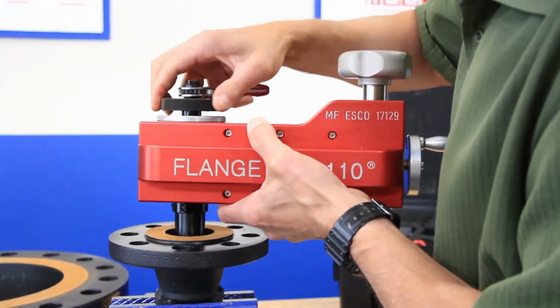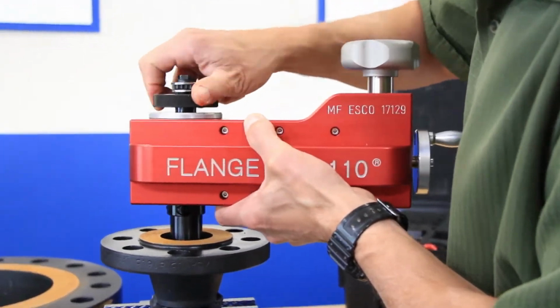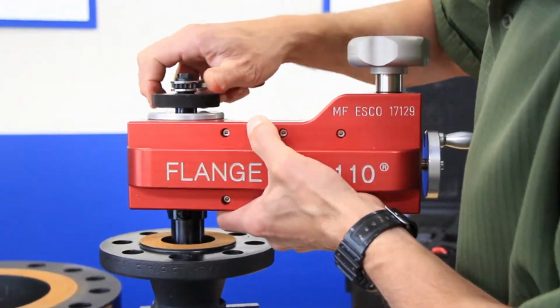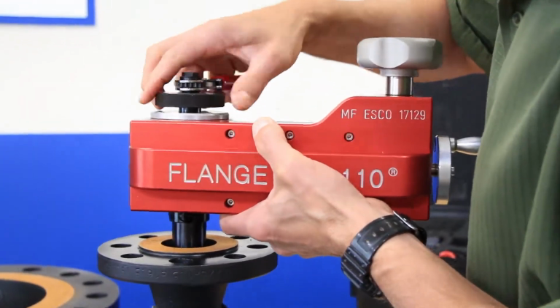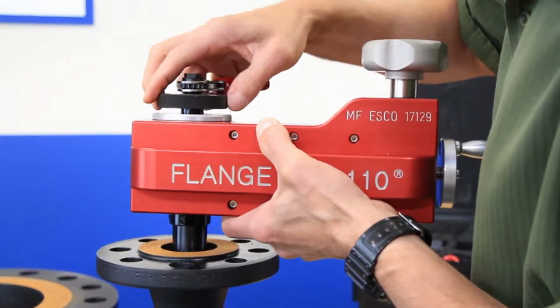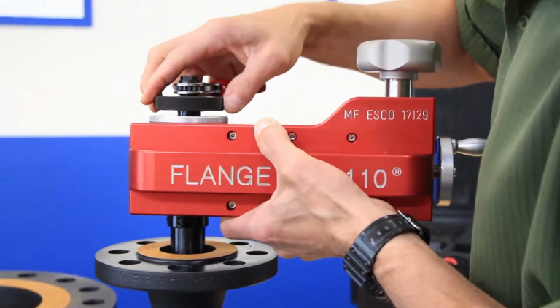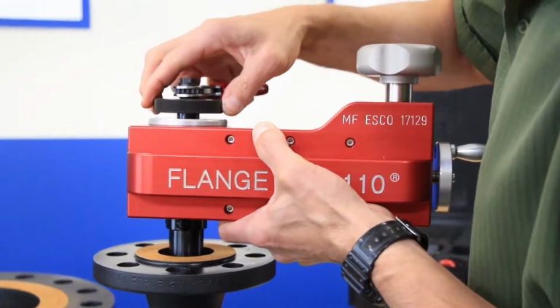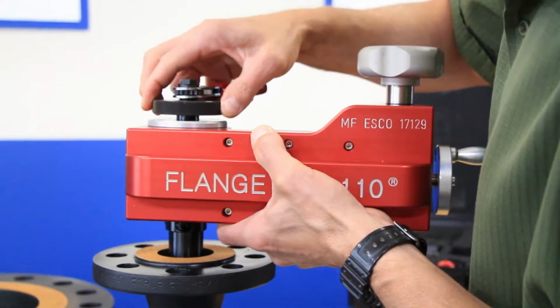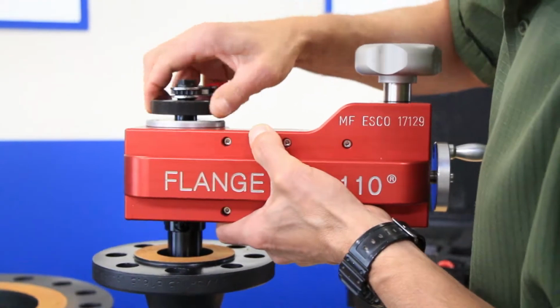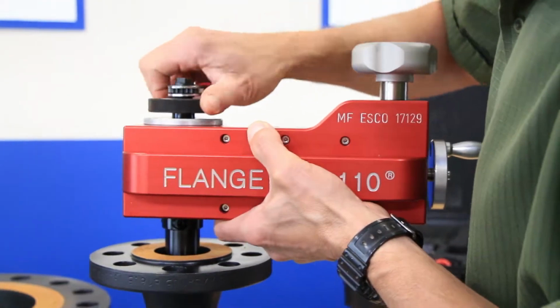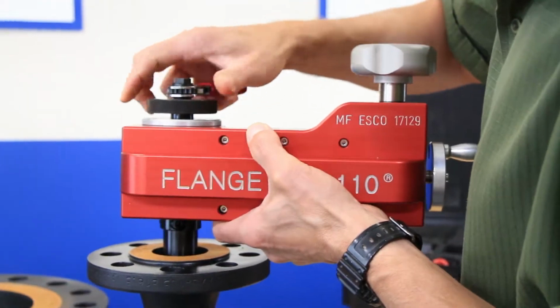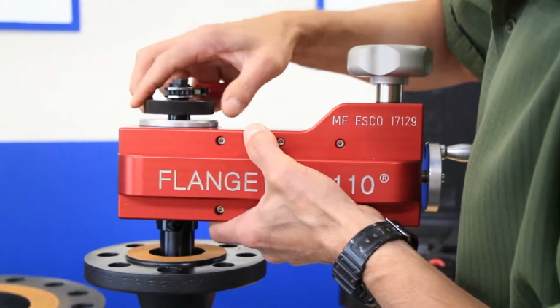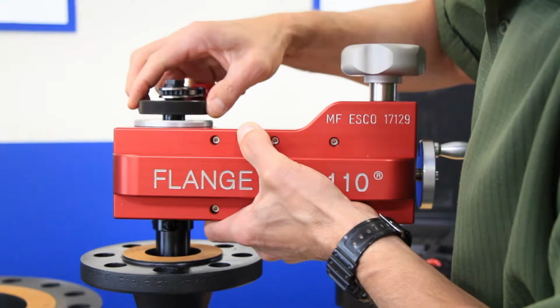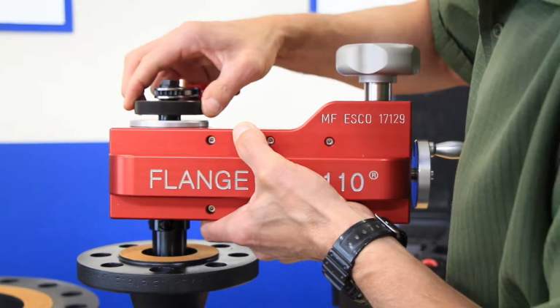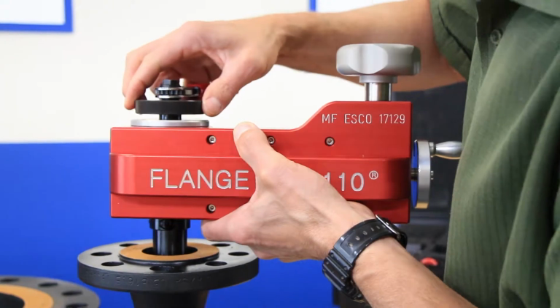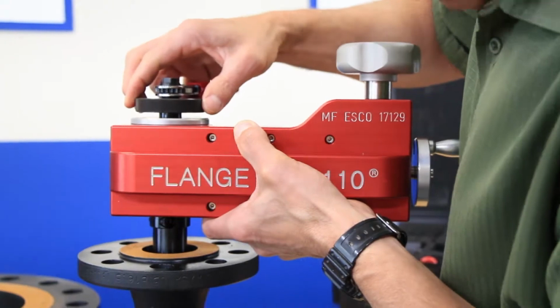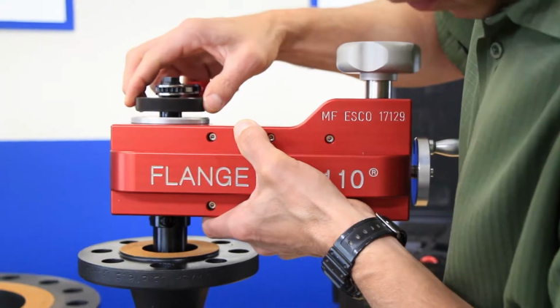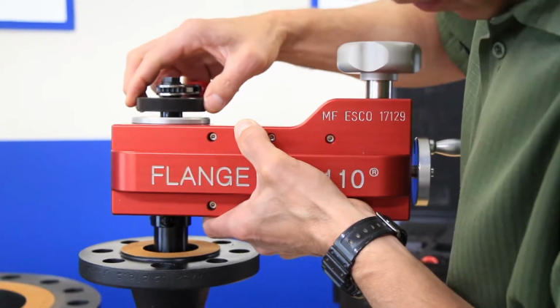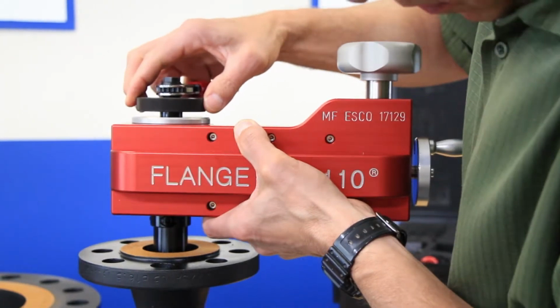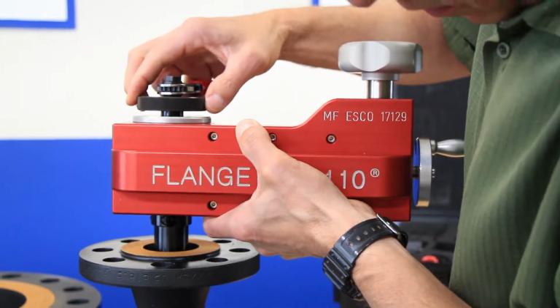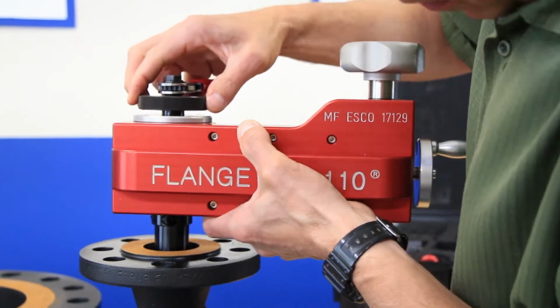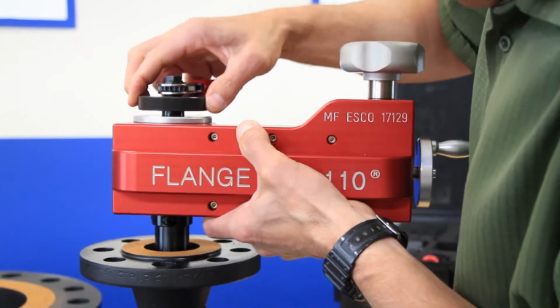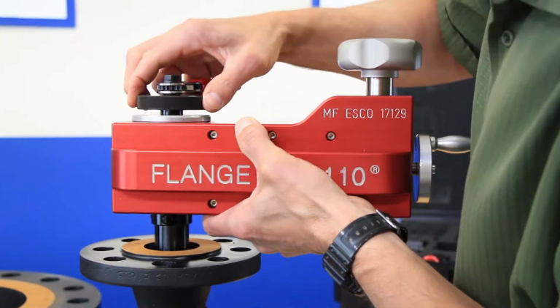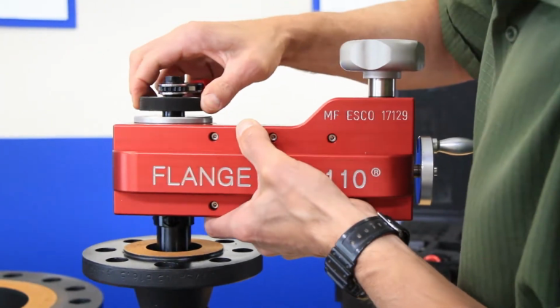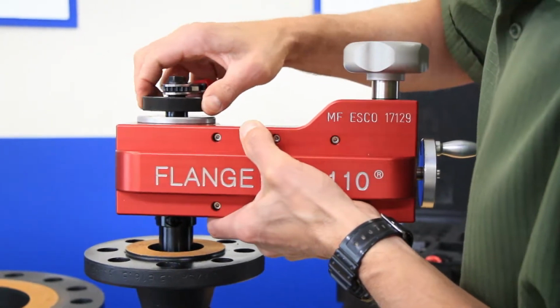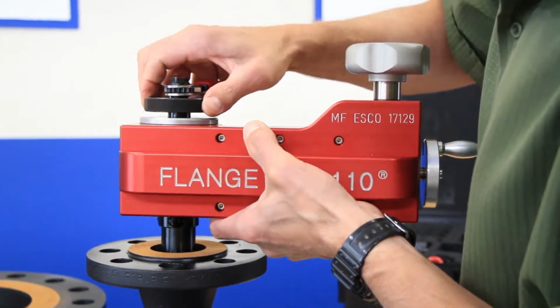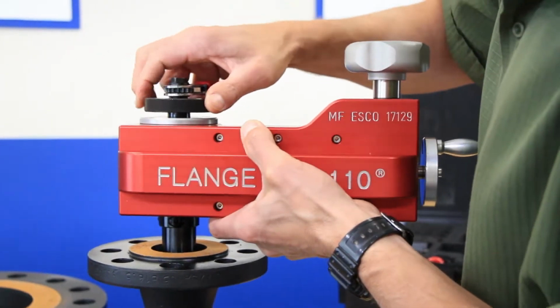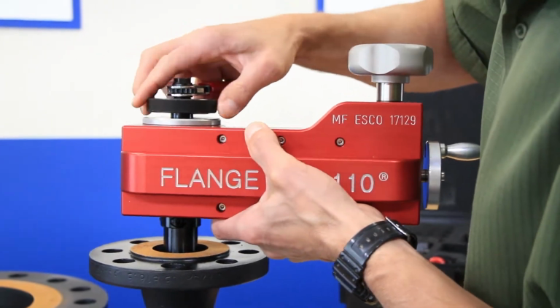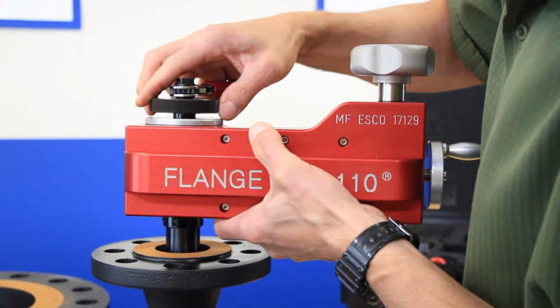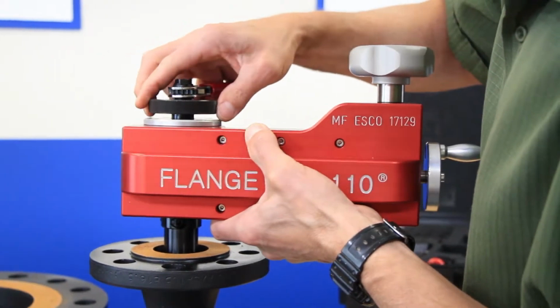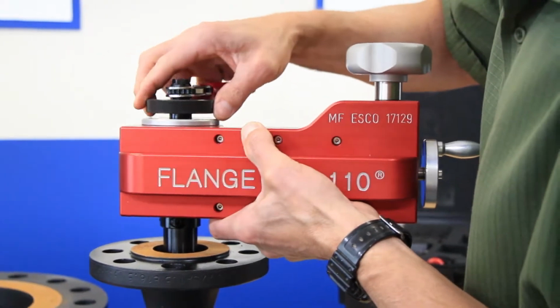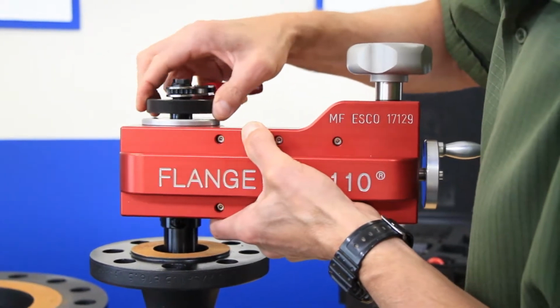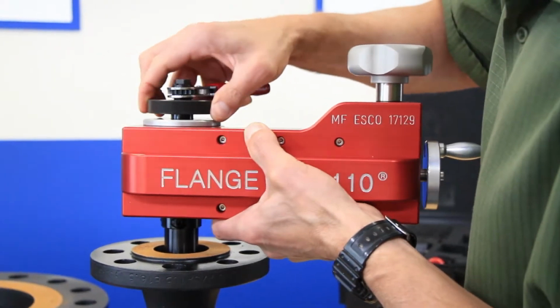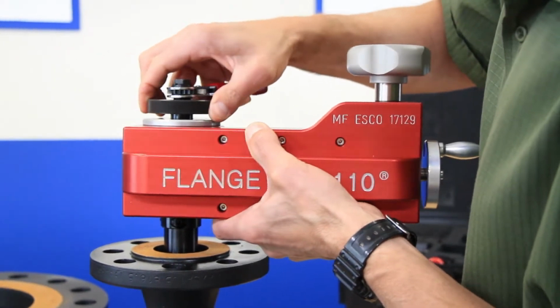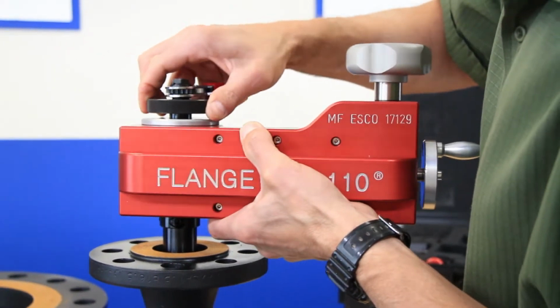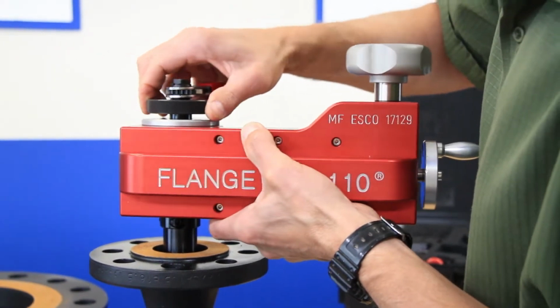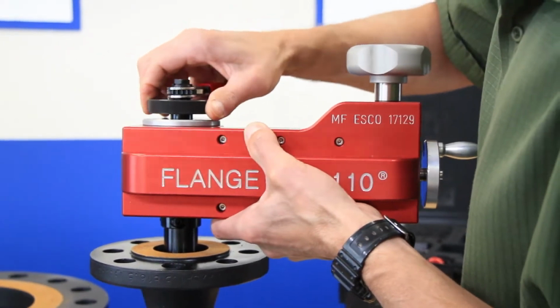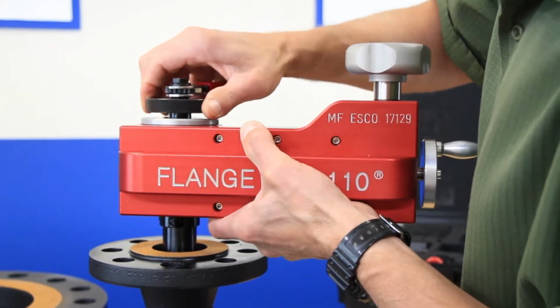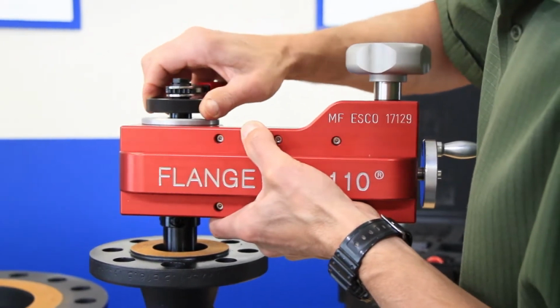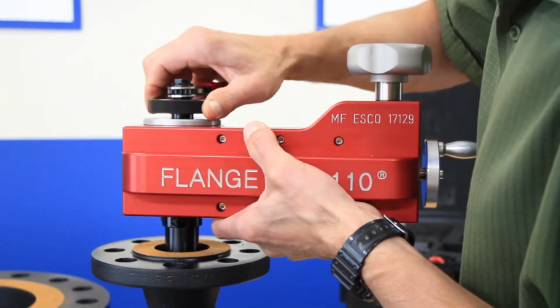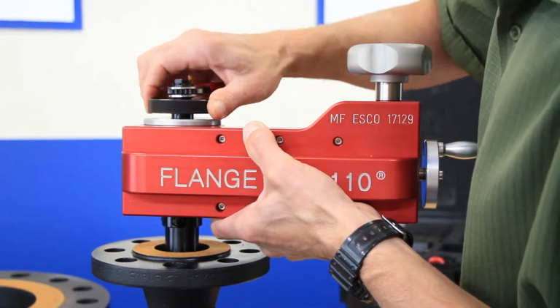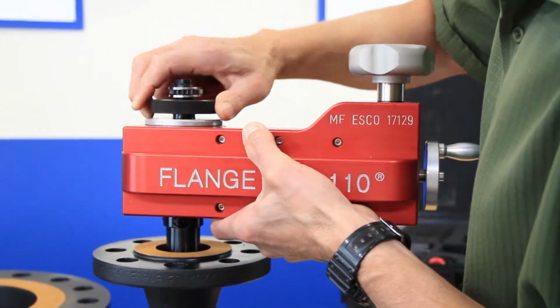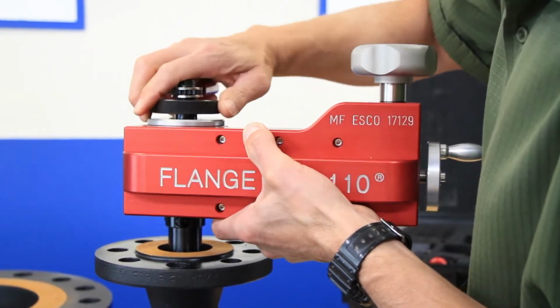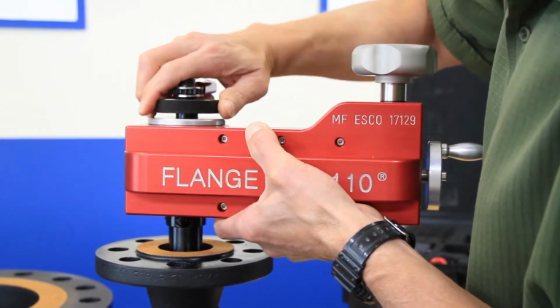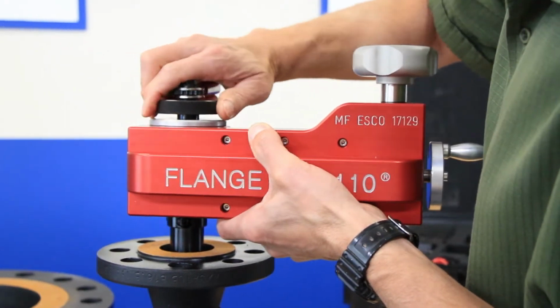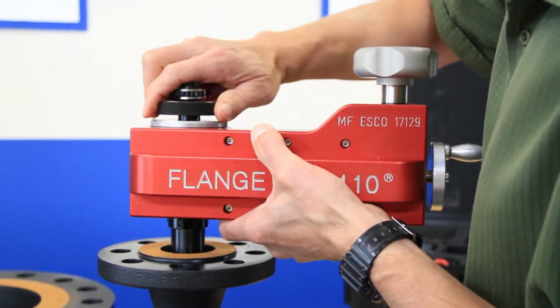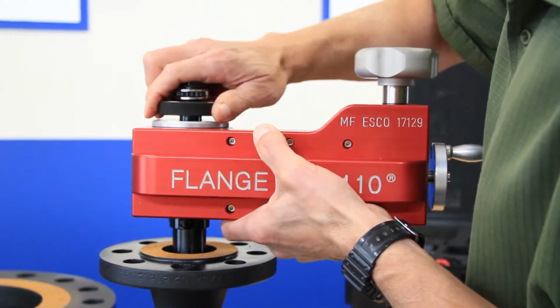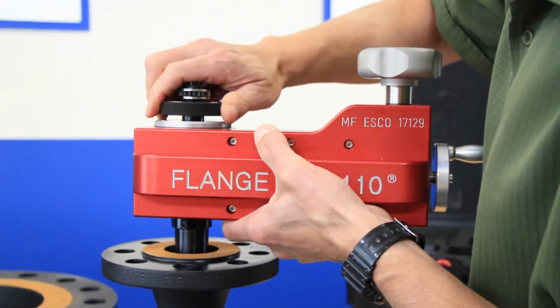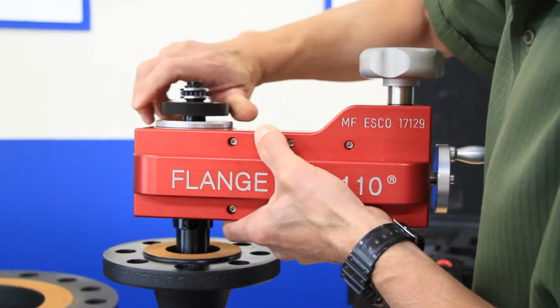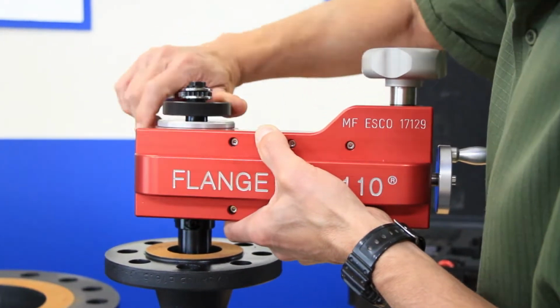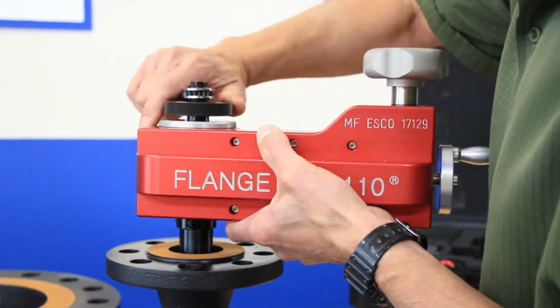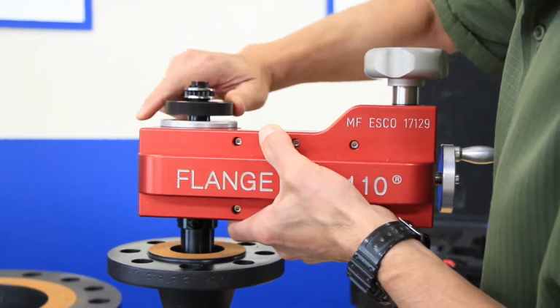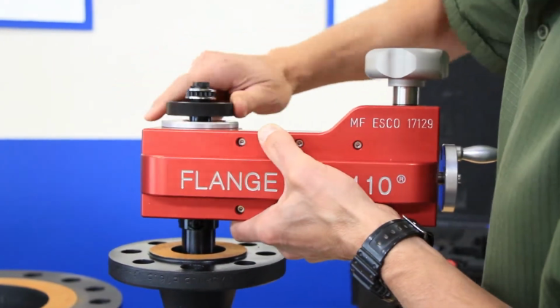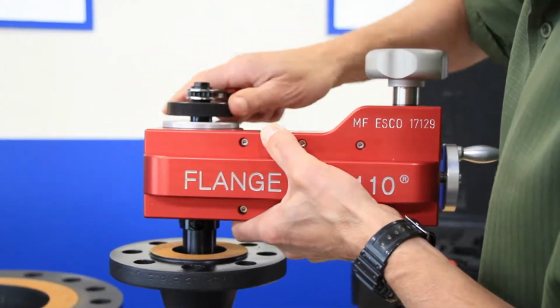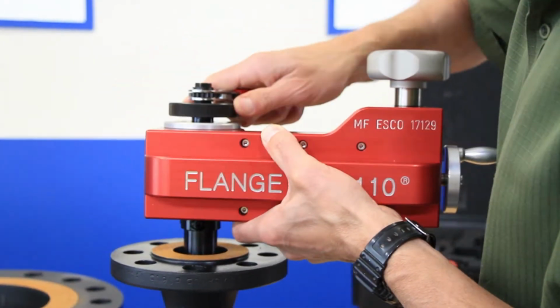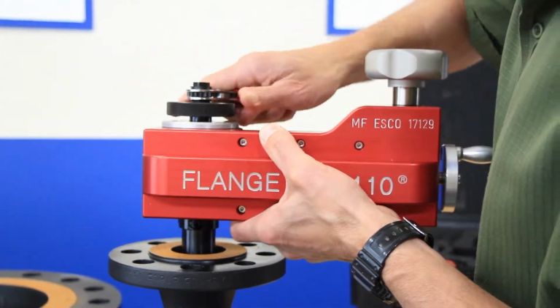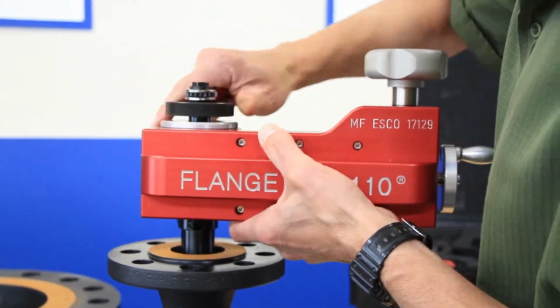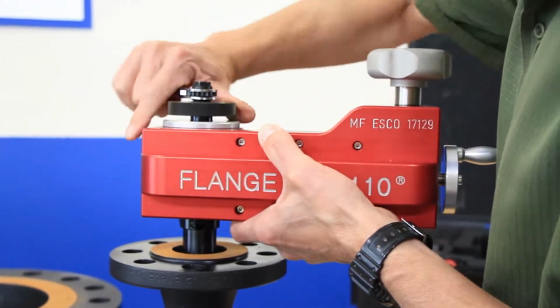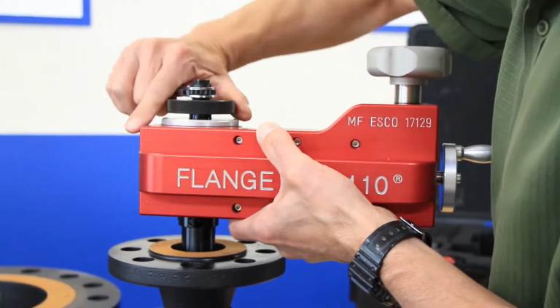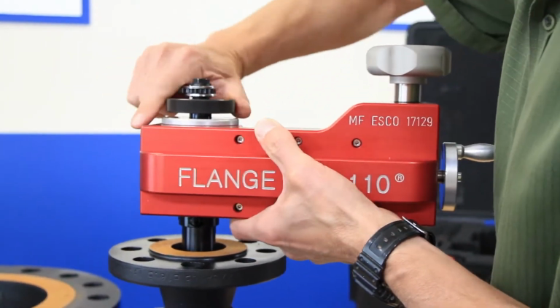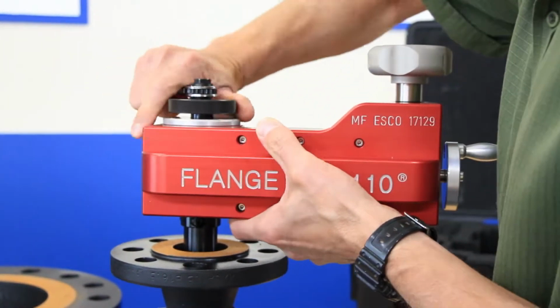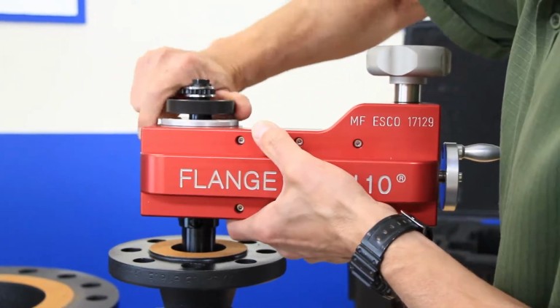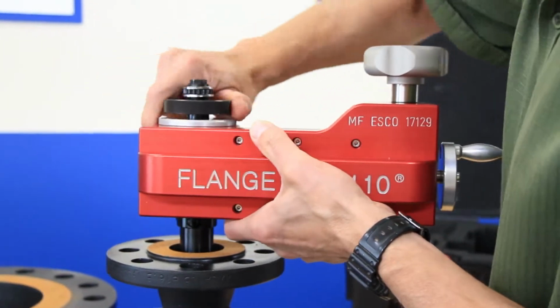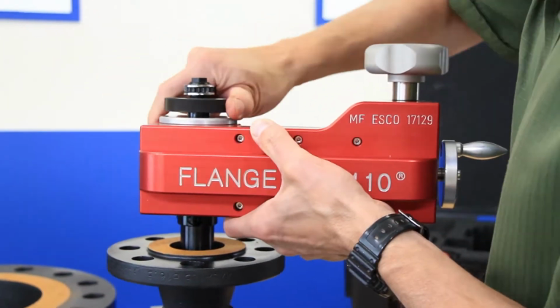As the ribs expand, slightly jostle the tool forward, back, and side to side so that the clamp ribs can properly seat and accurately self-center.